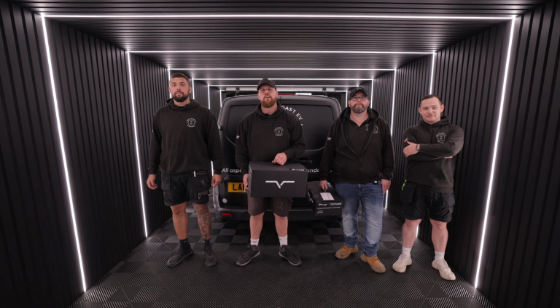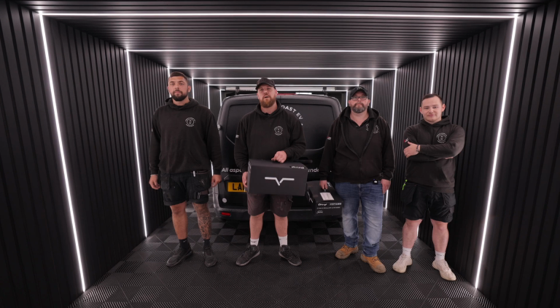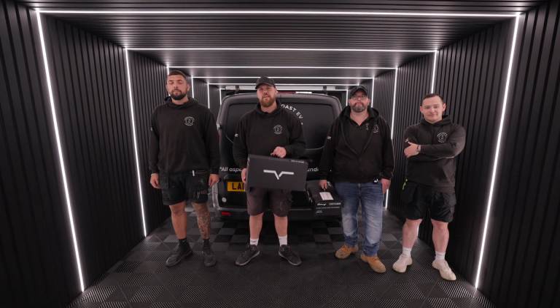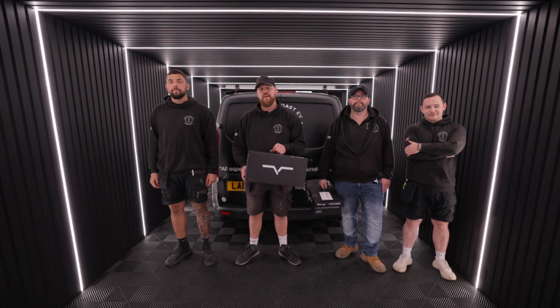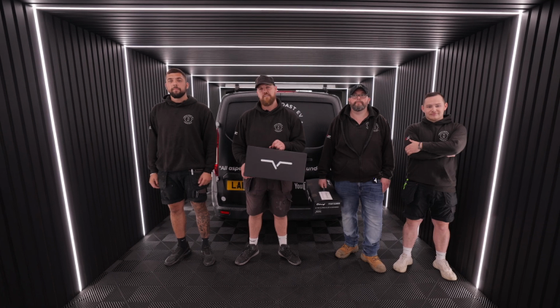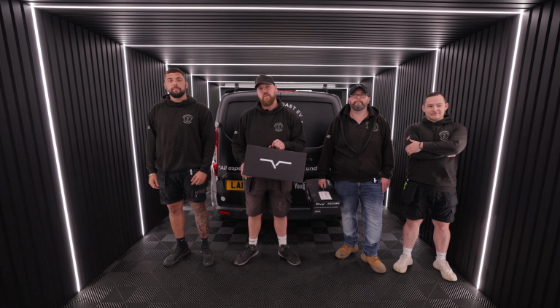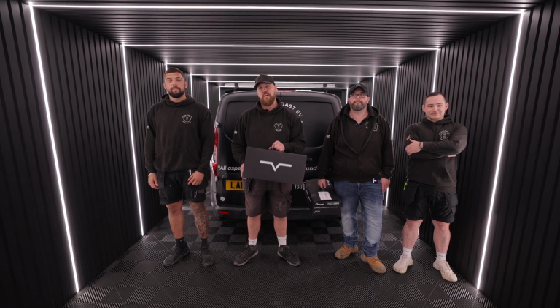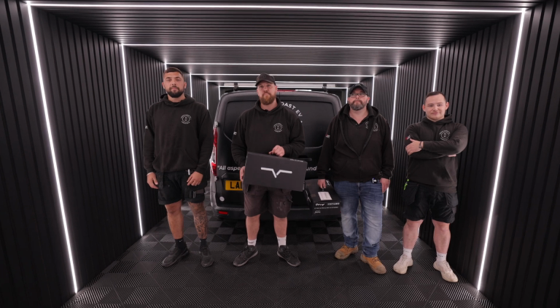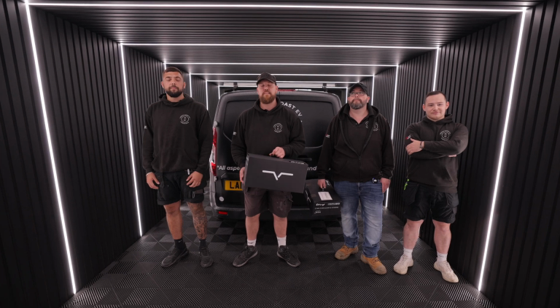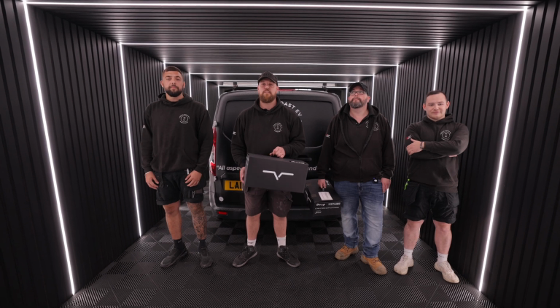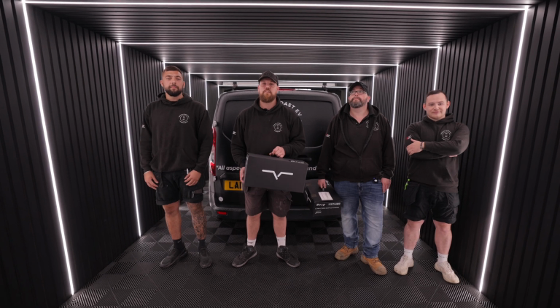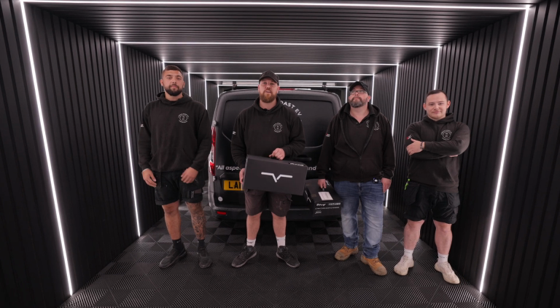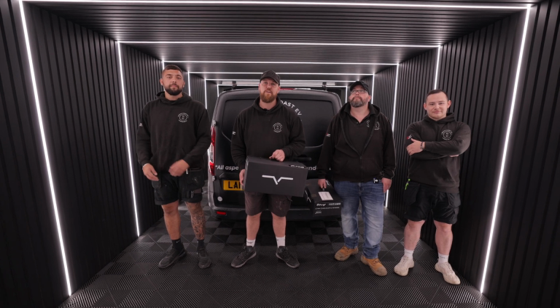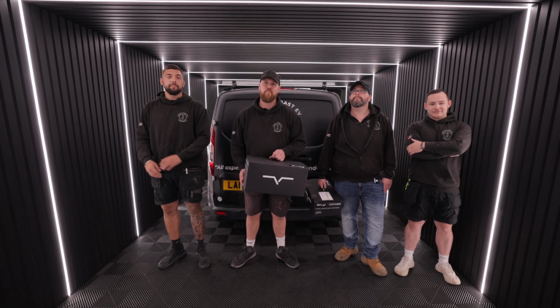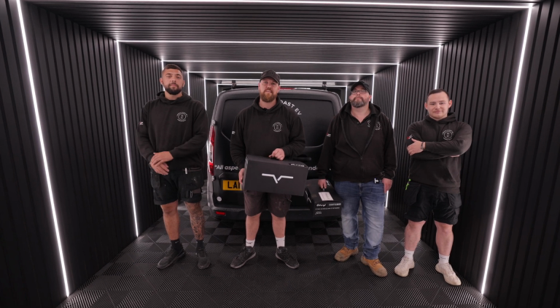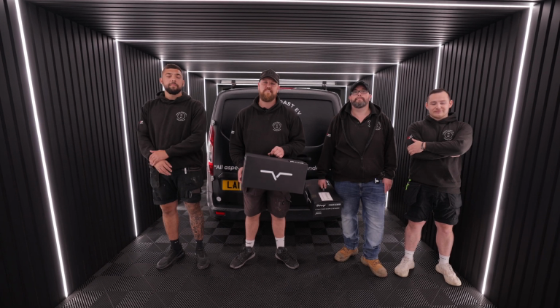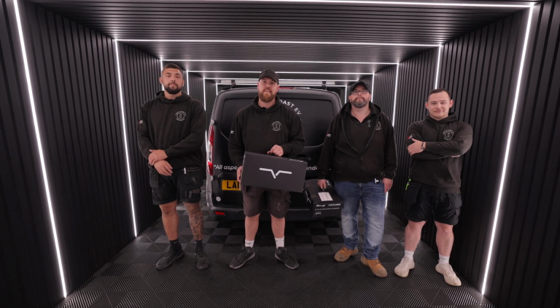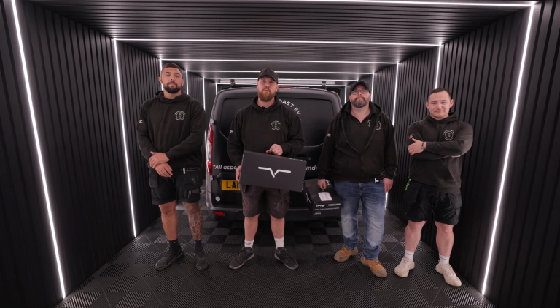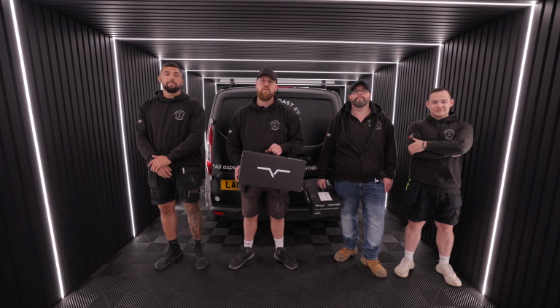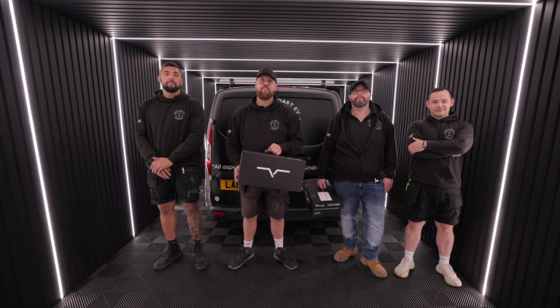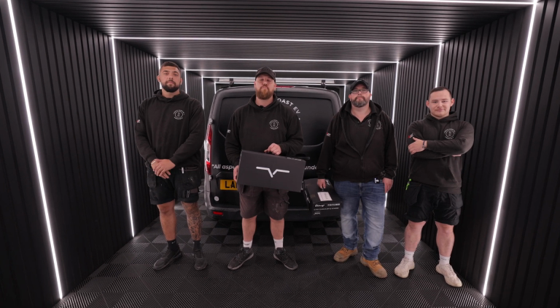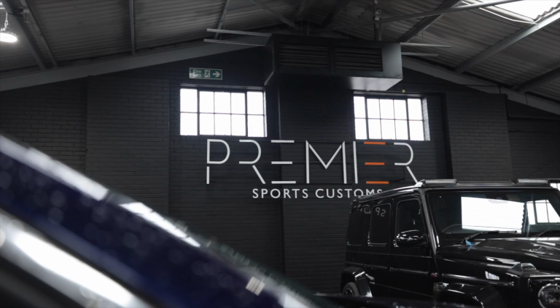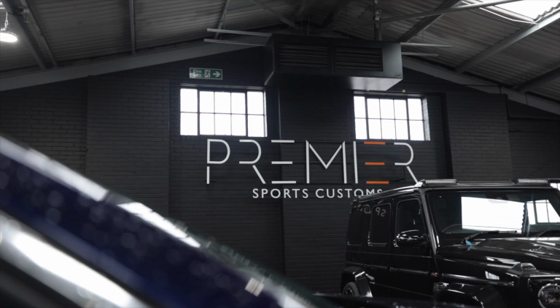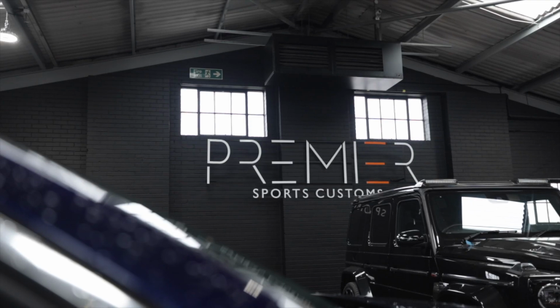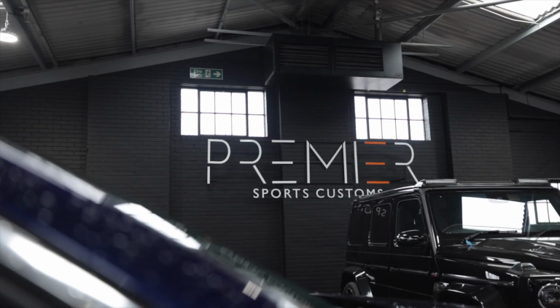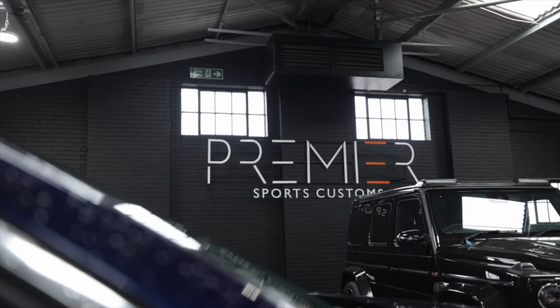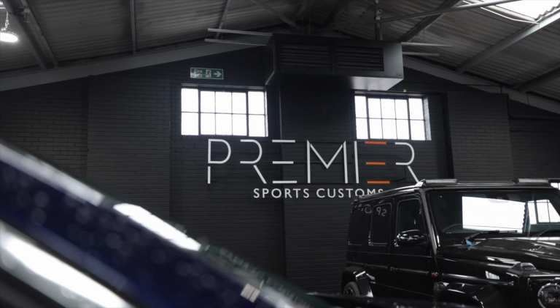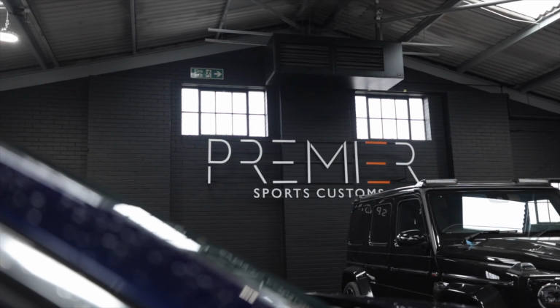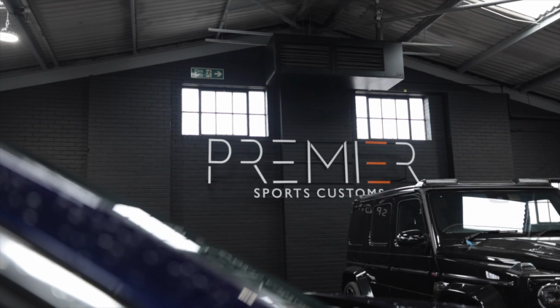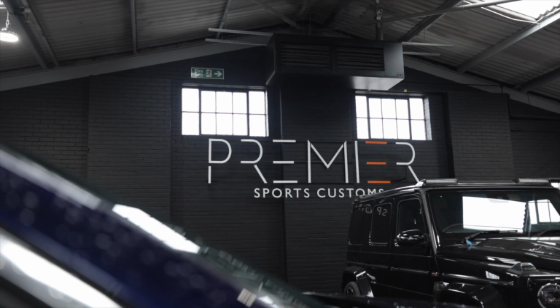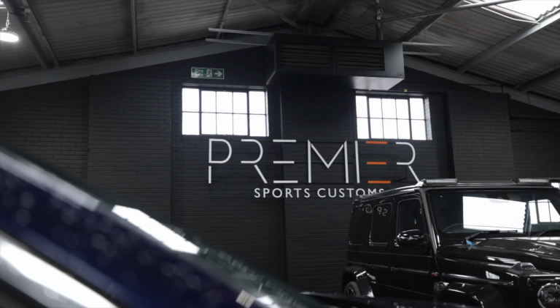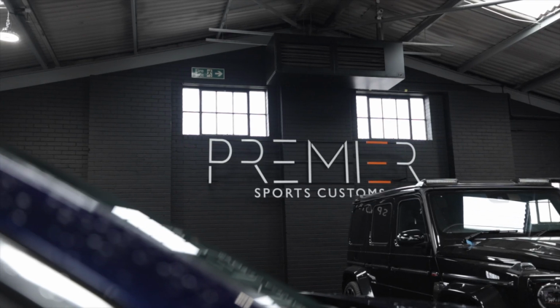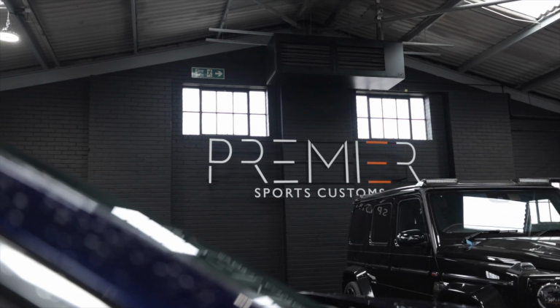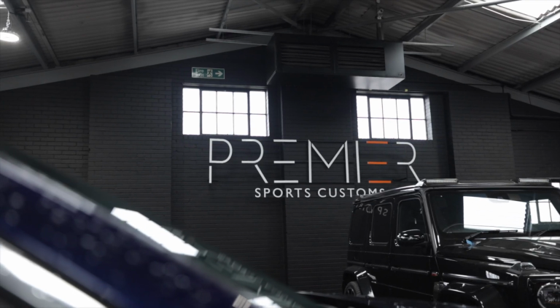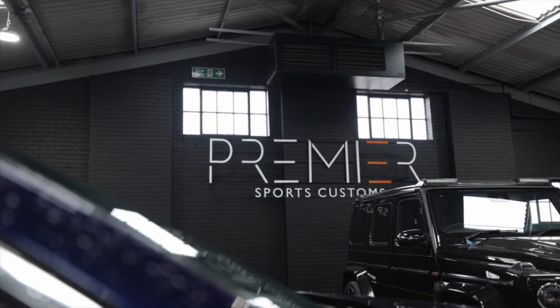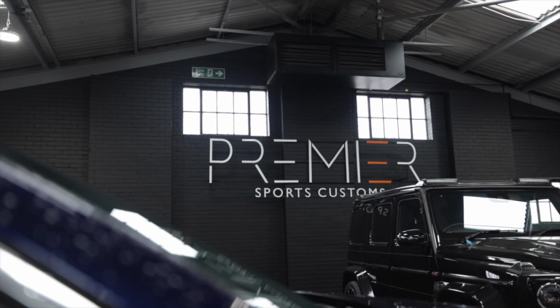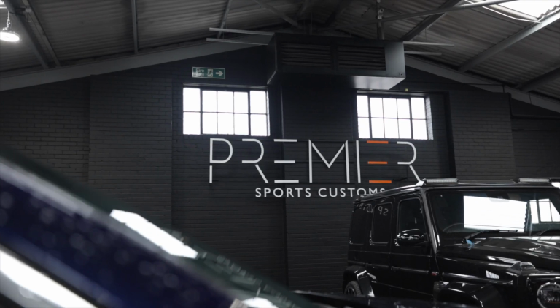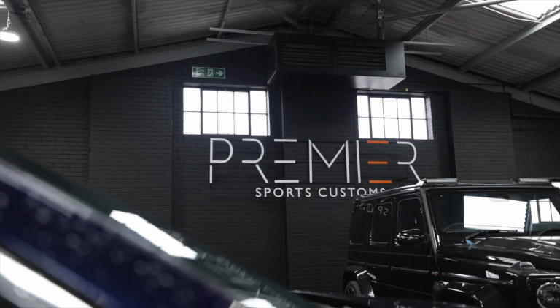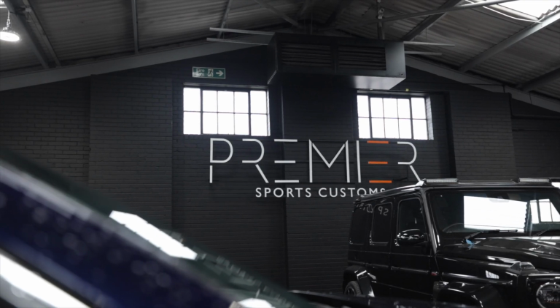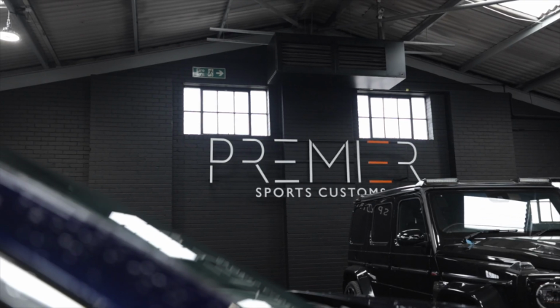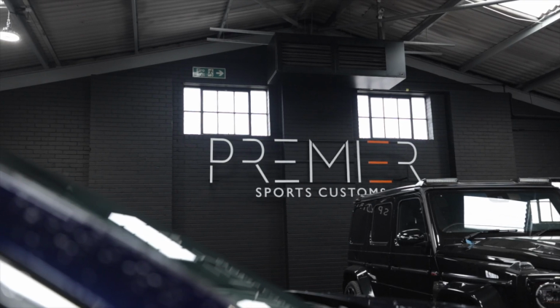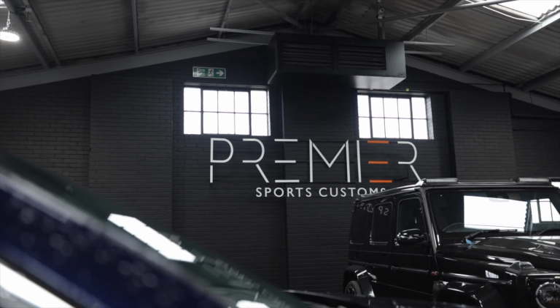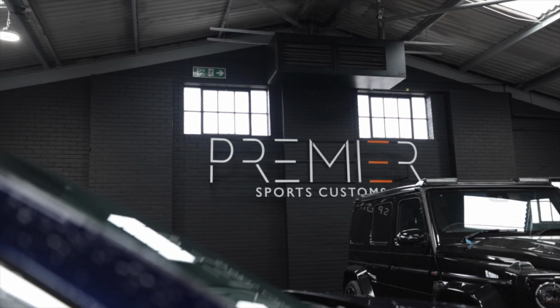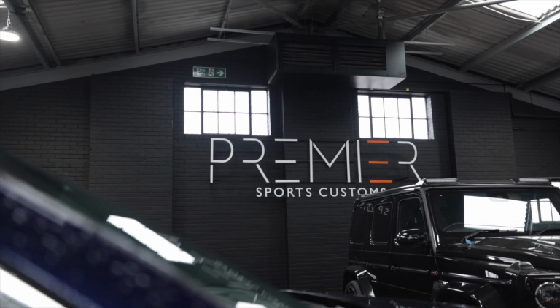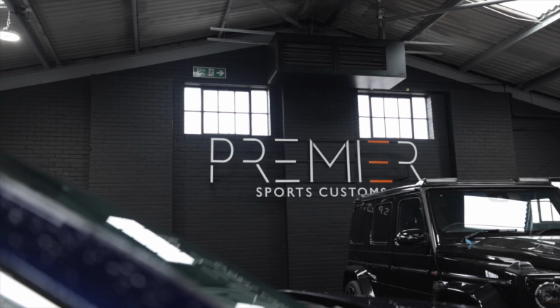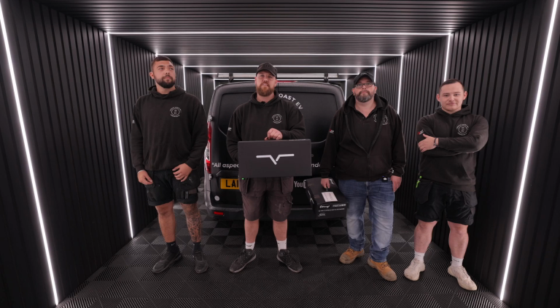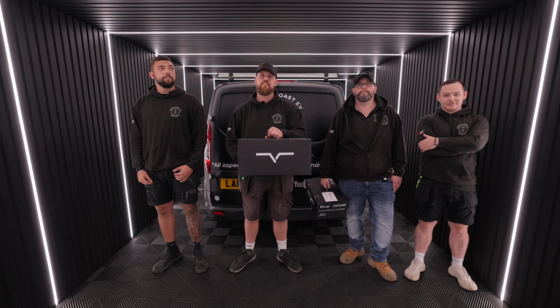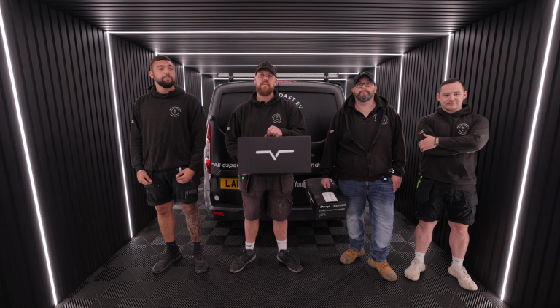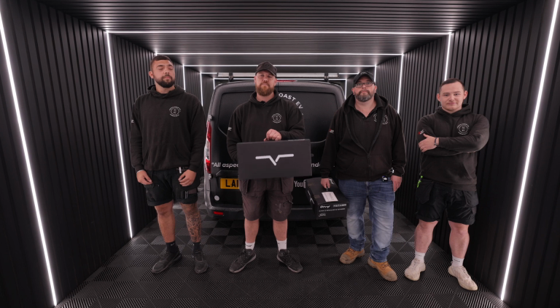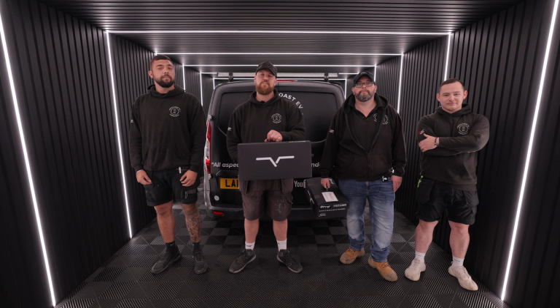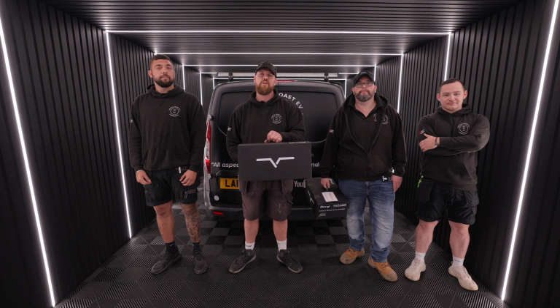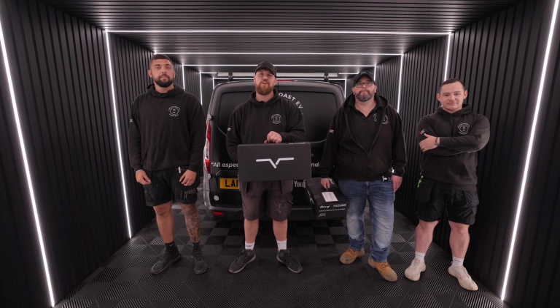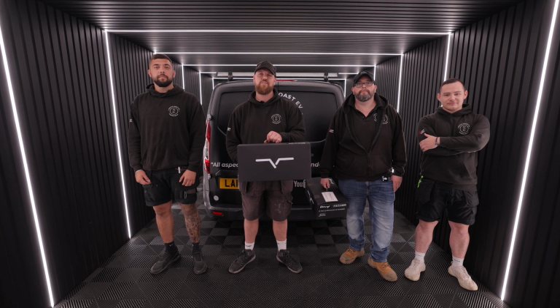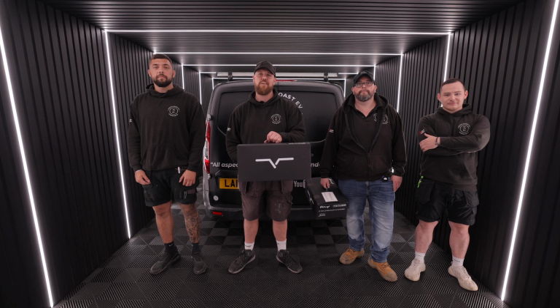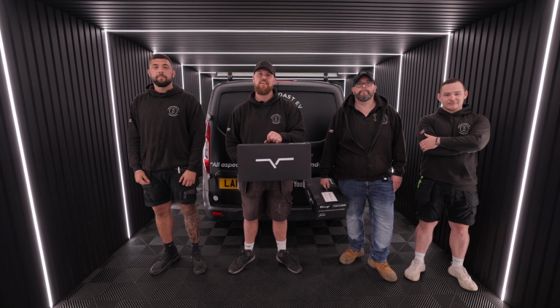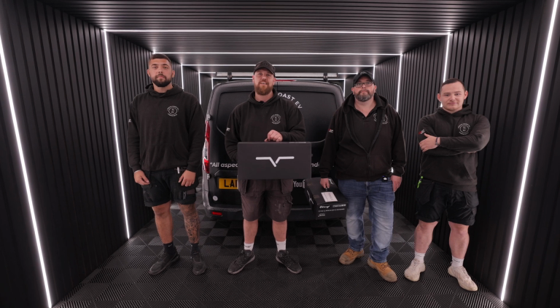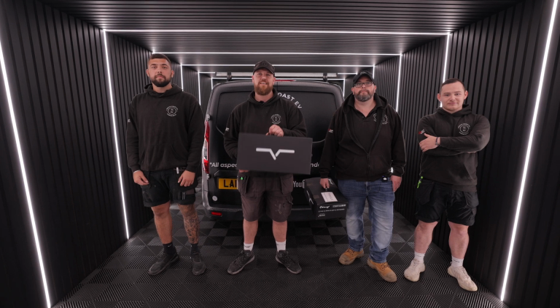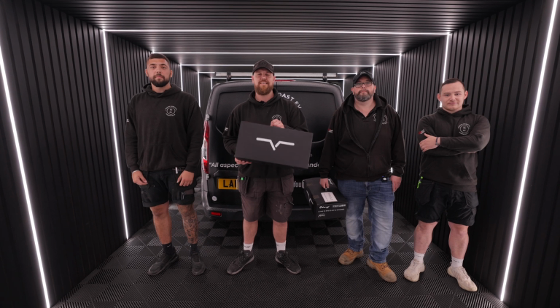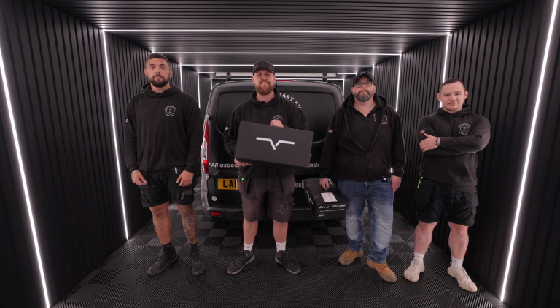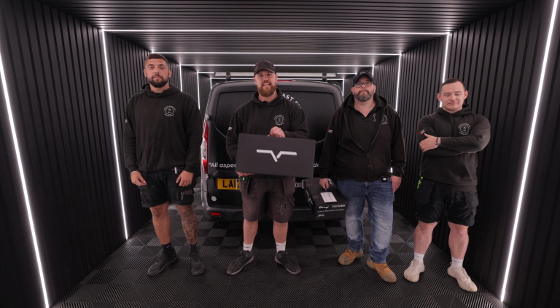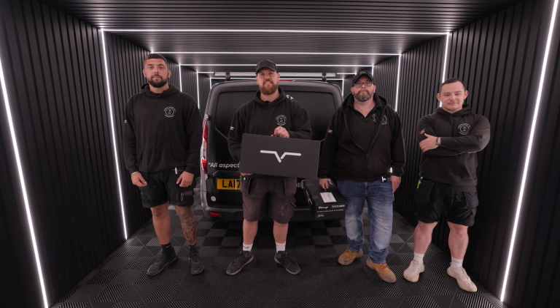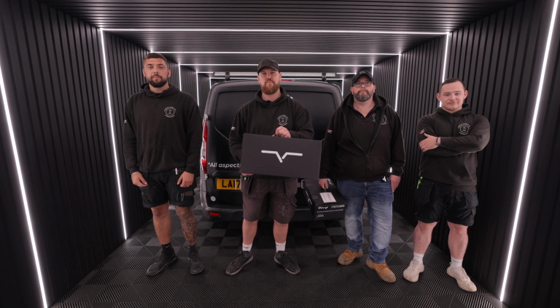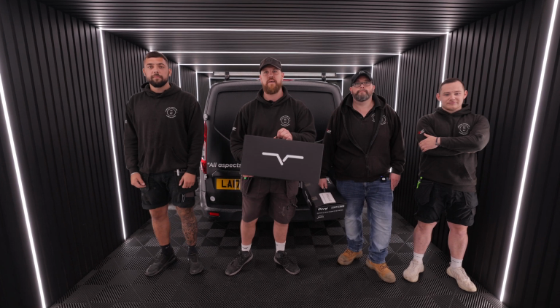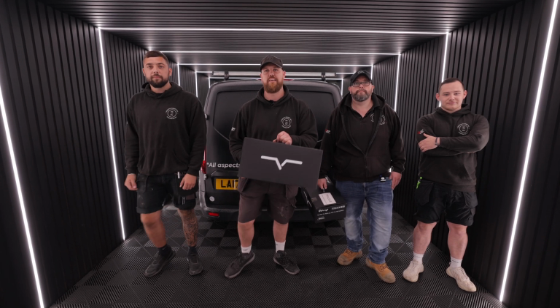Hi guys, welcome back to the channel where today we're at Premier Sports Customs installing the V-Charge 7 Tethered Charger. Let's get into it.